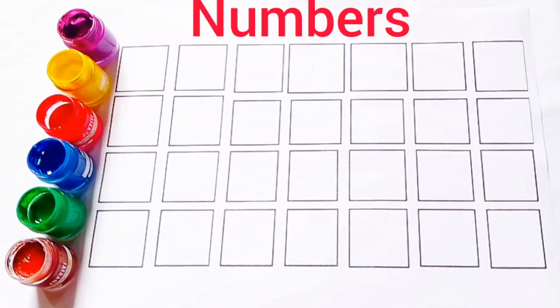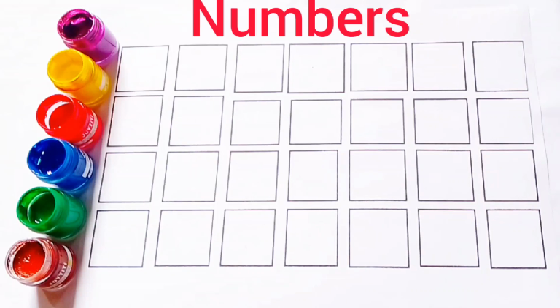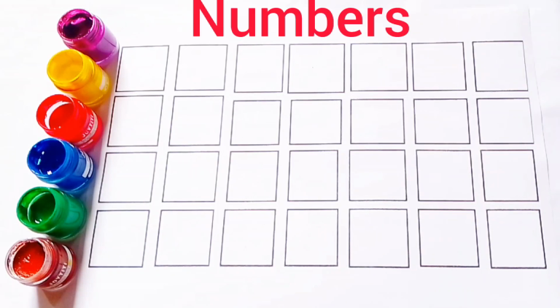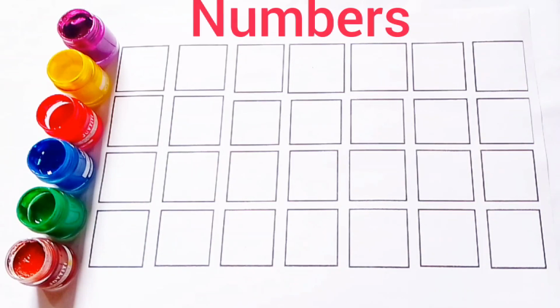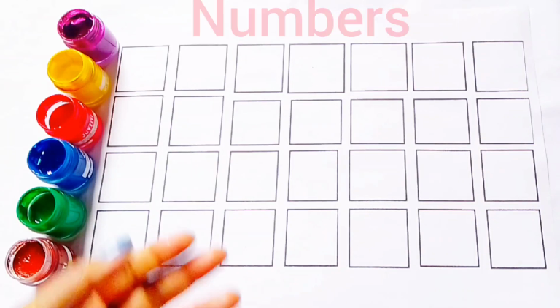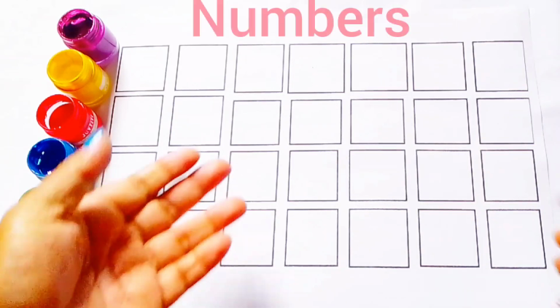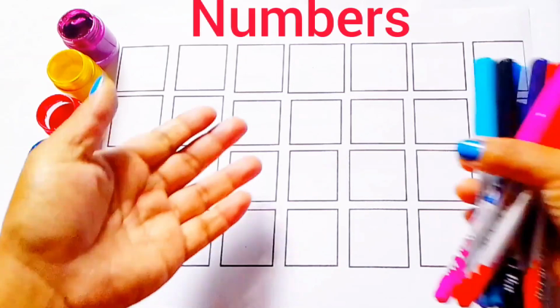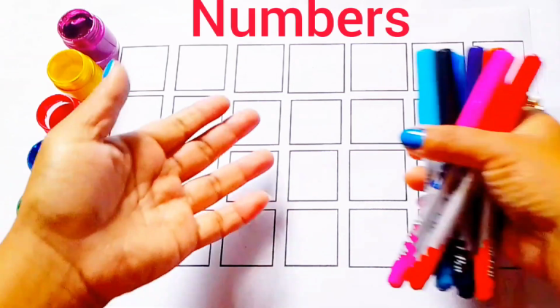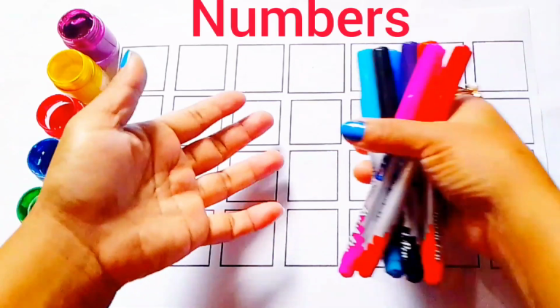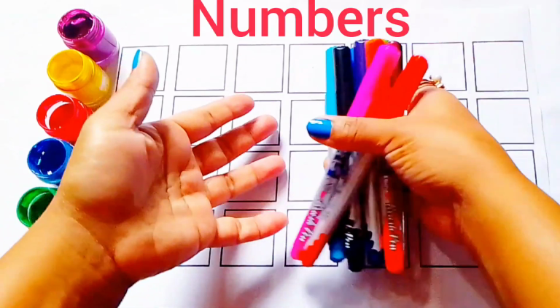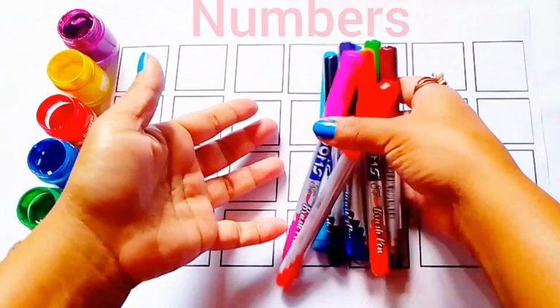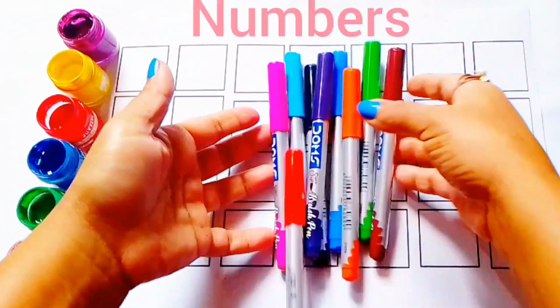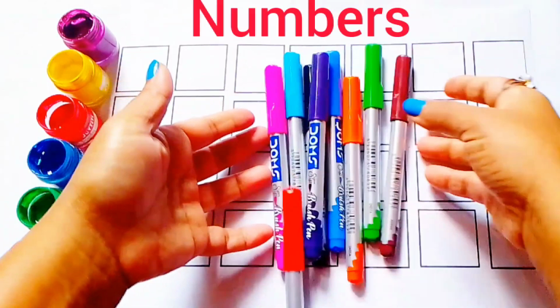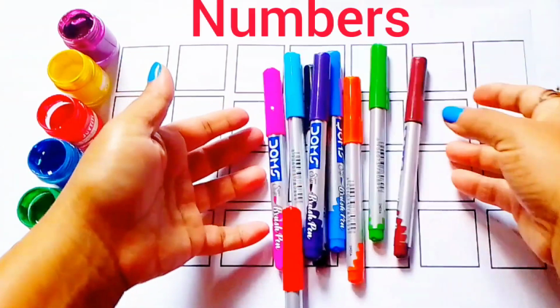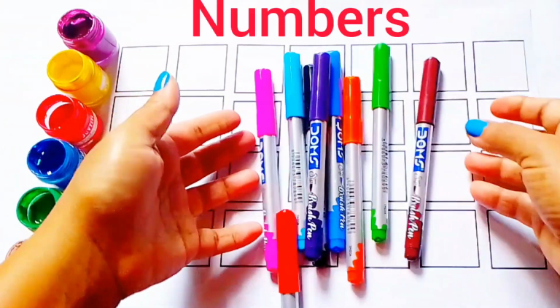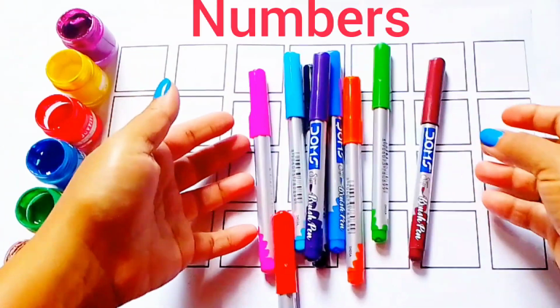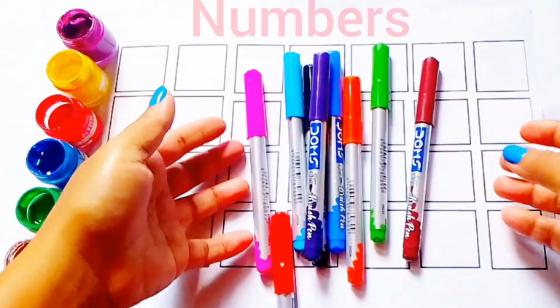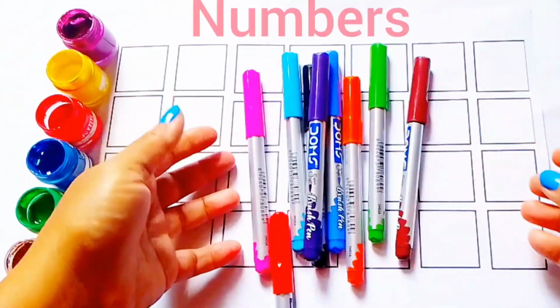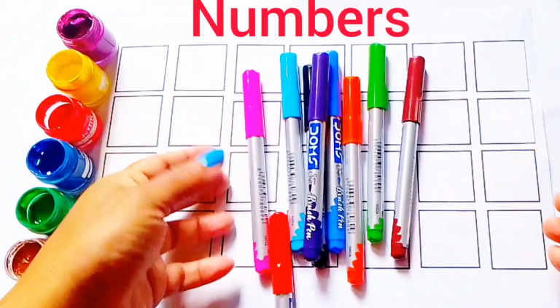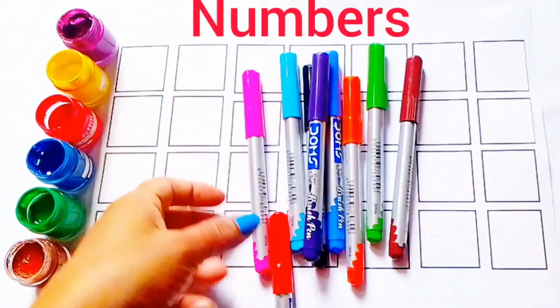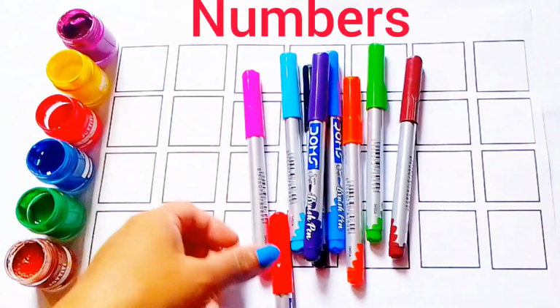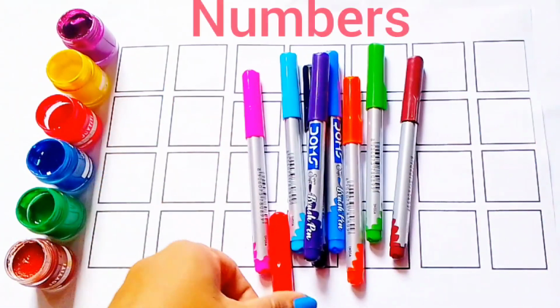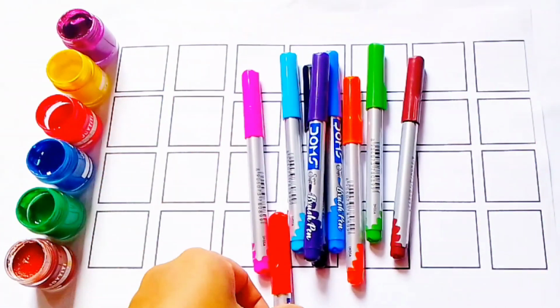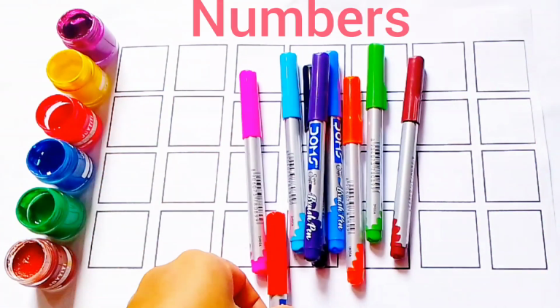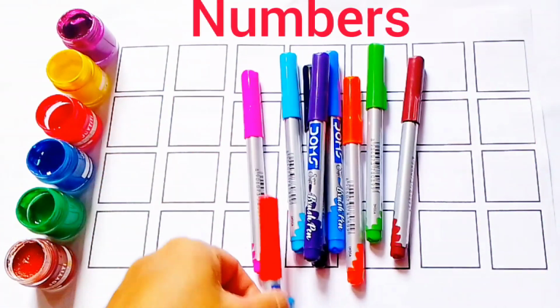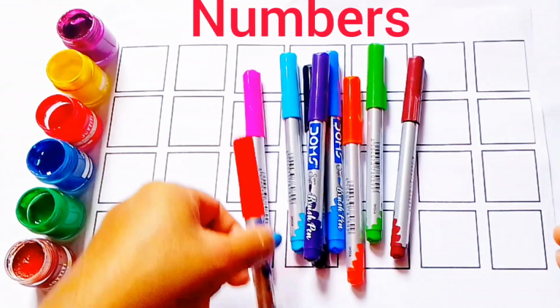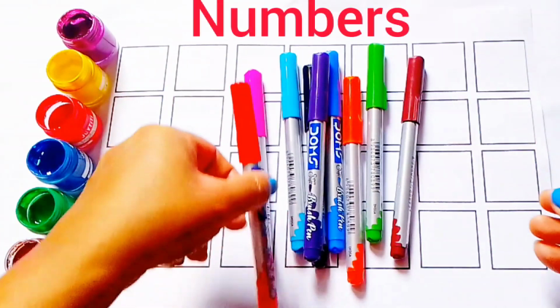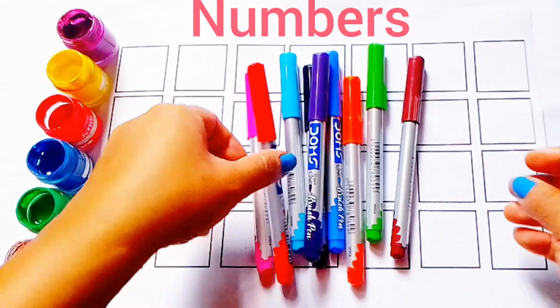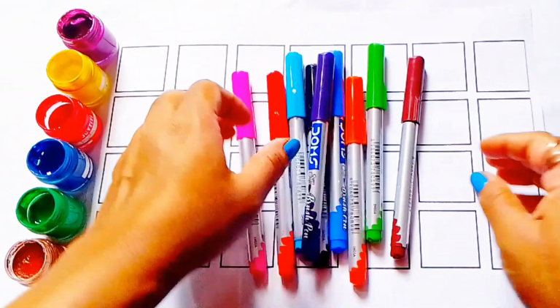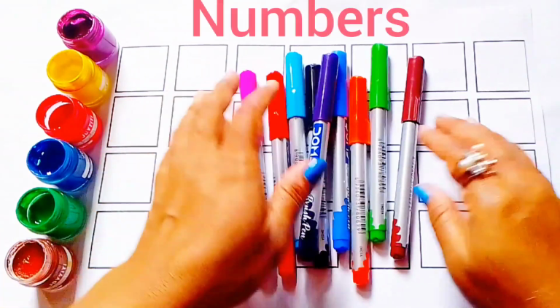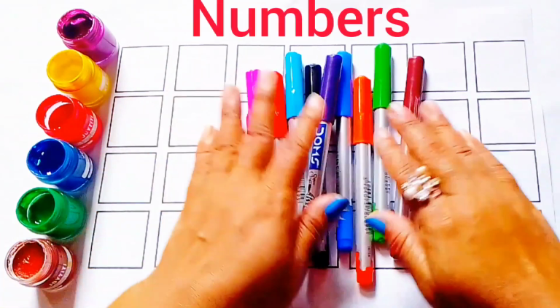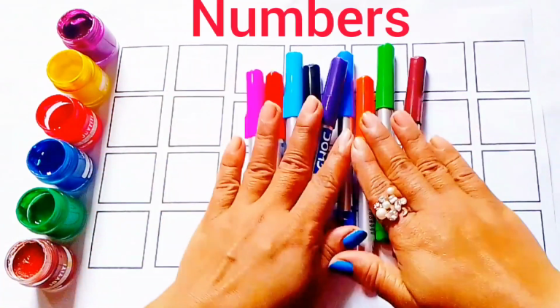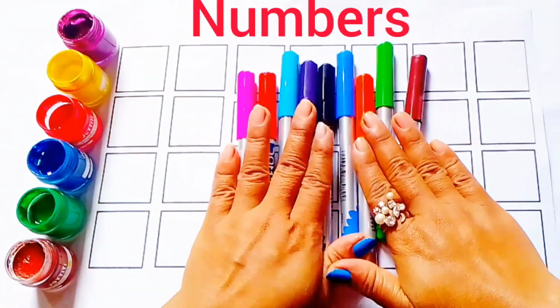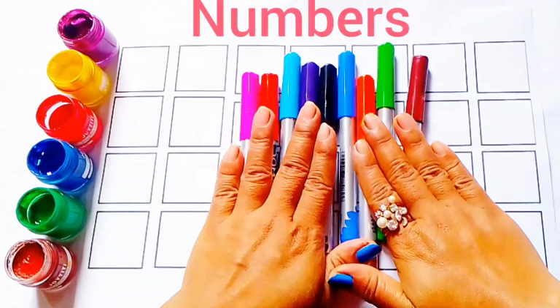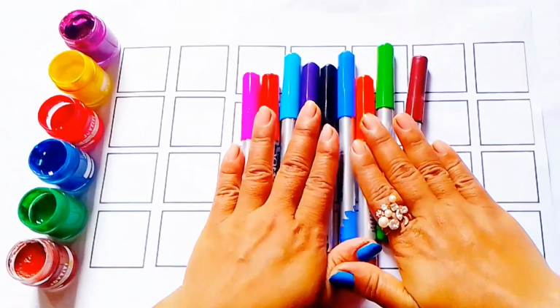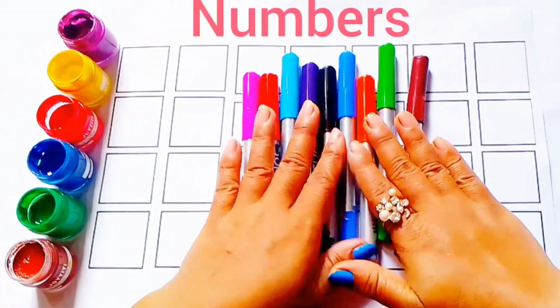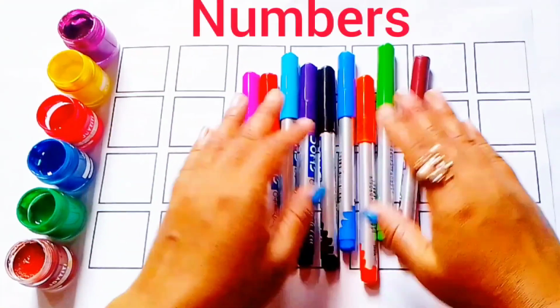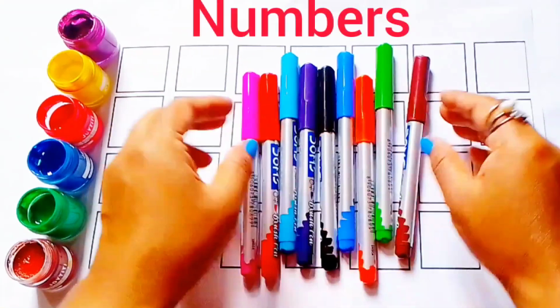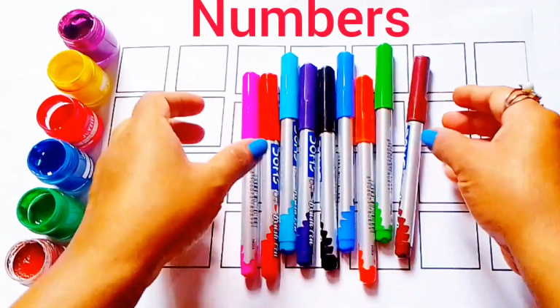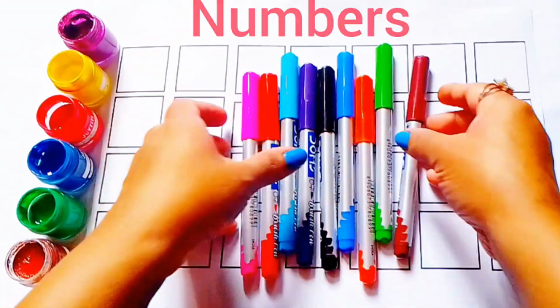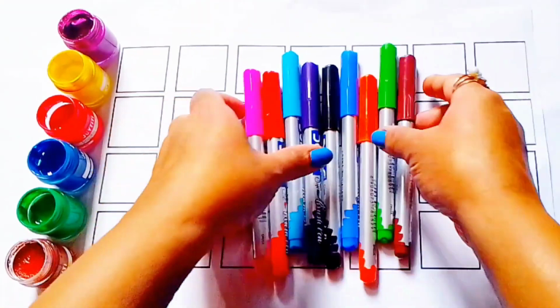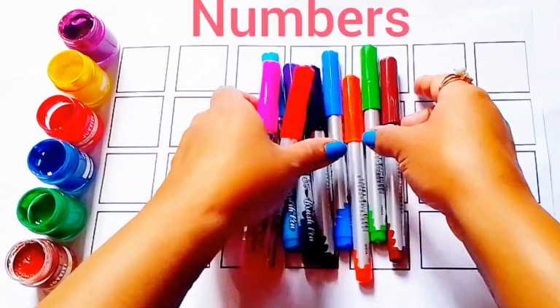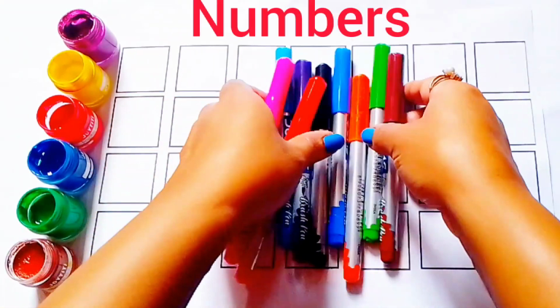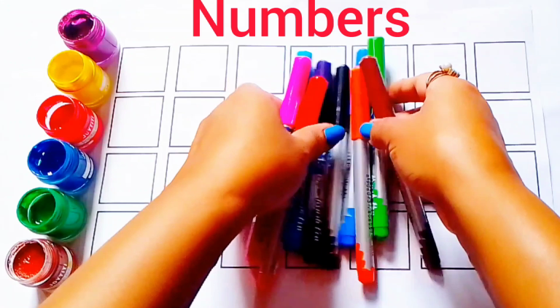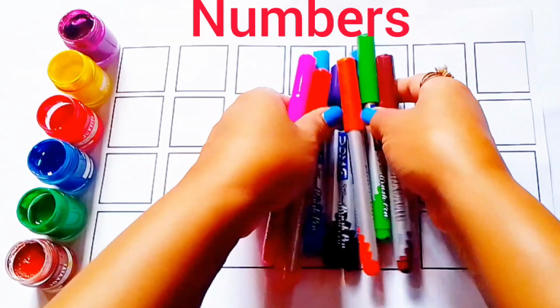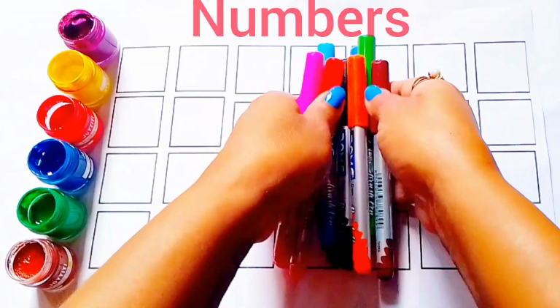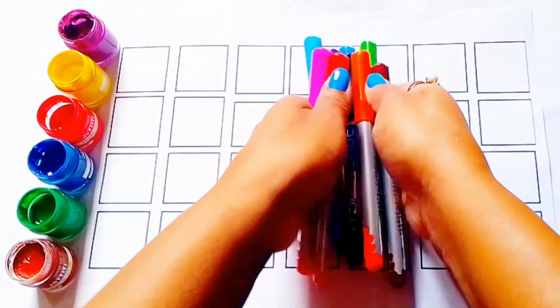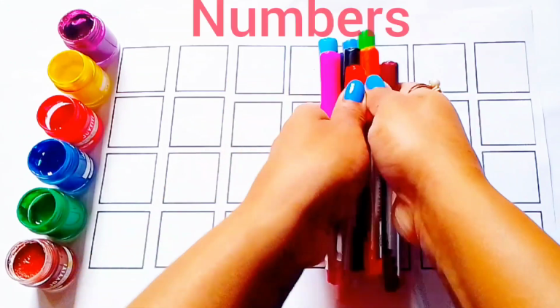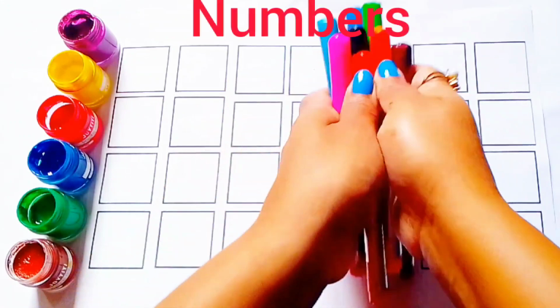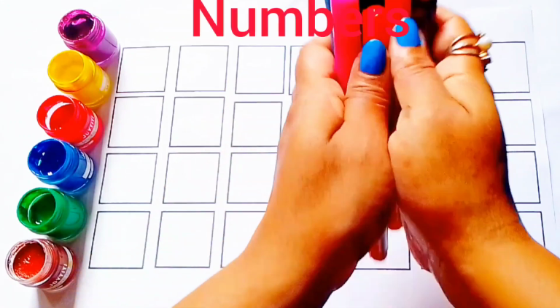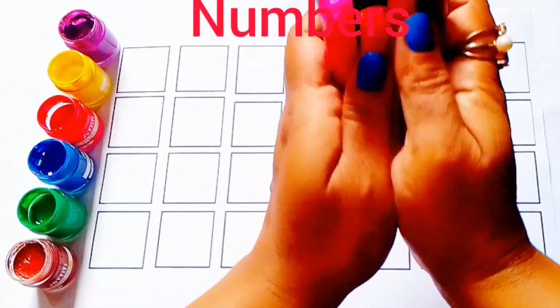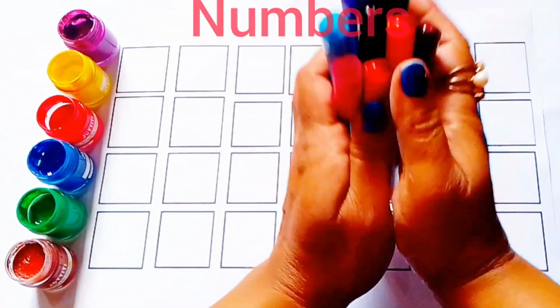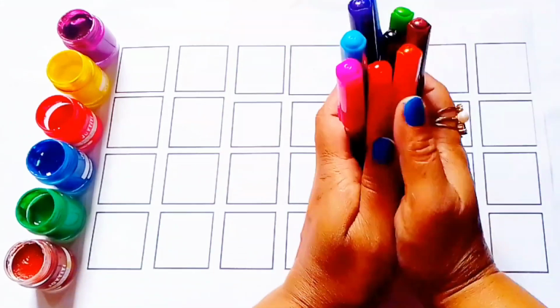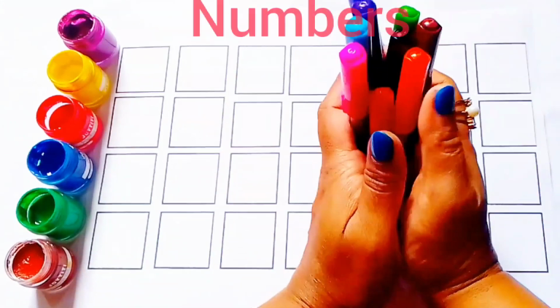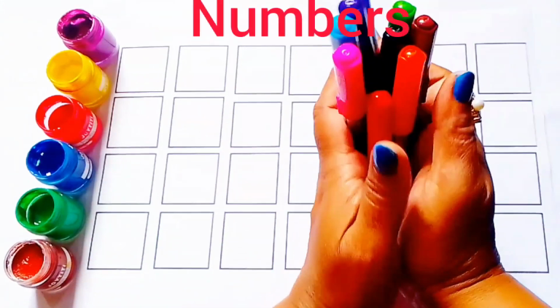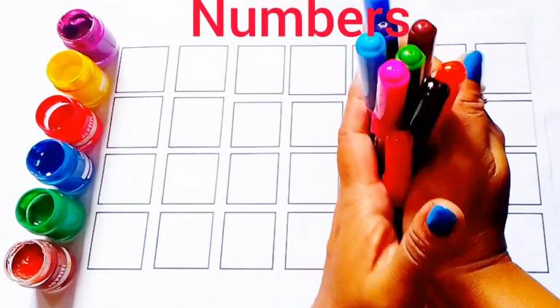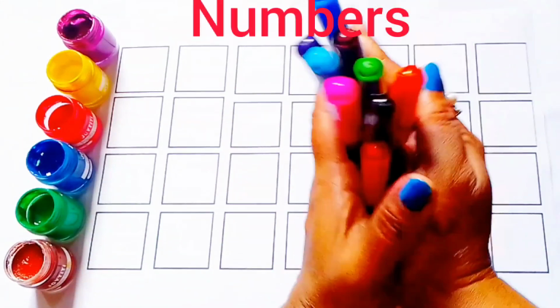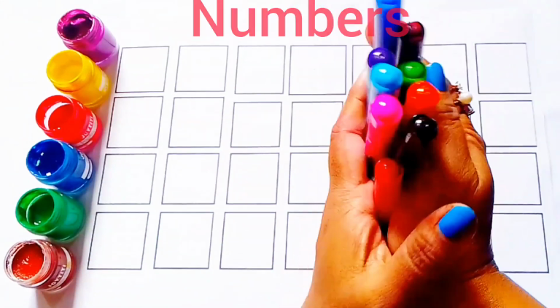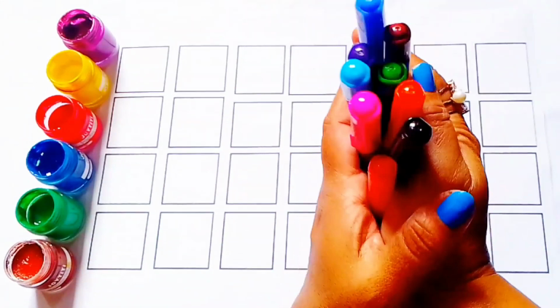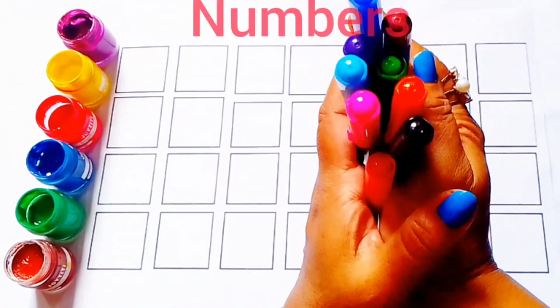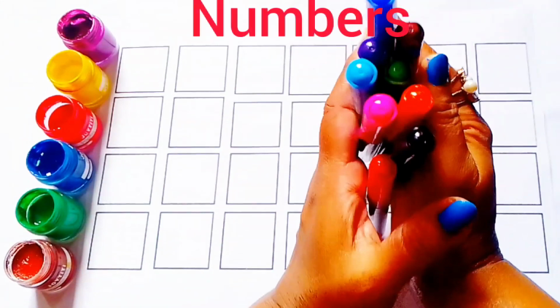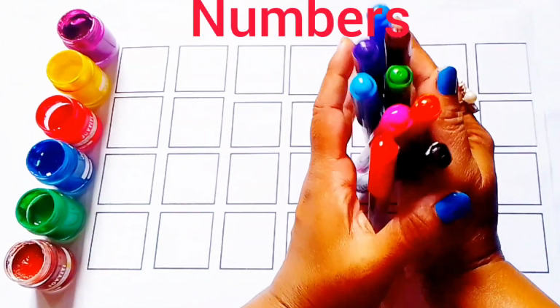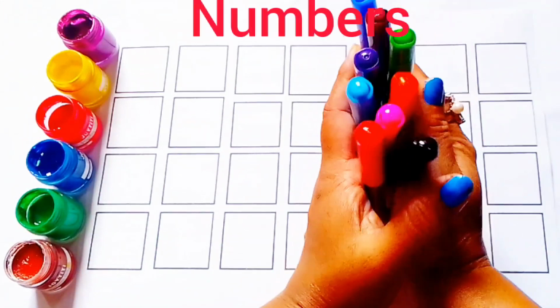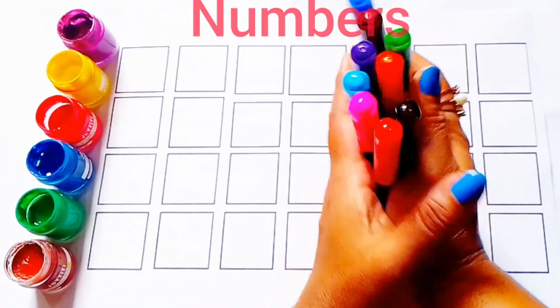Hello, welcome to BR Learning School. Today we are learning counting numbers.